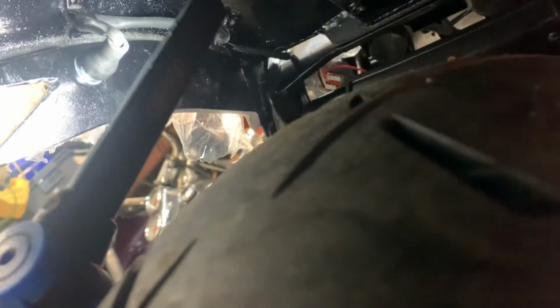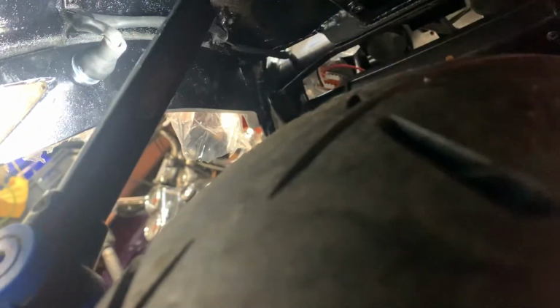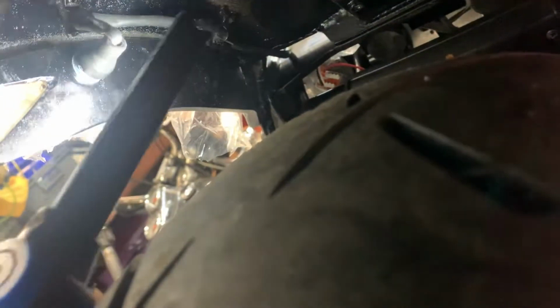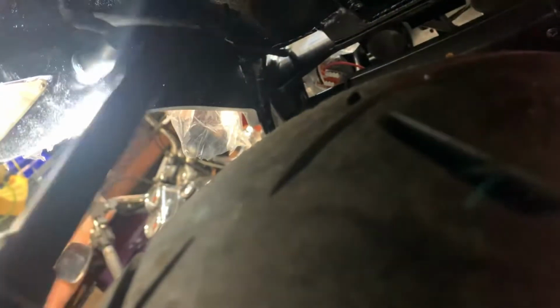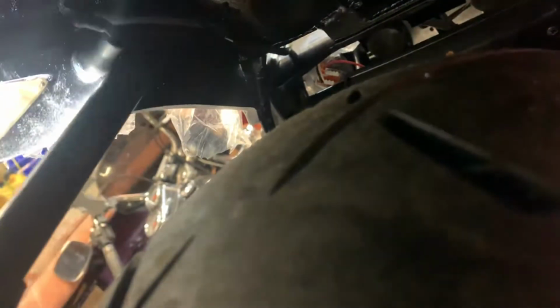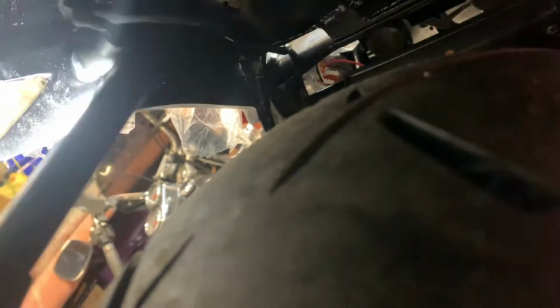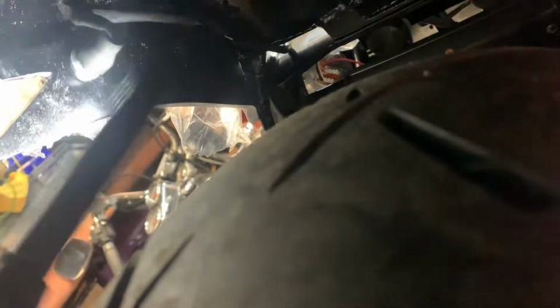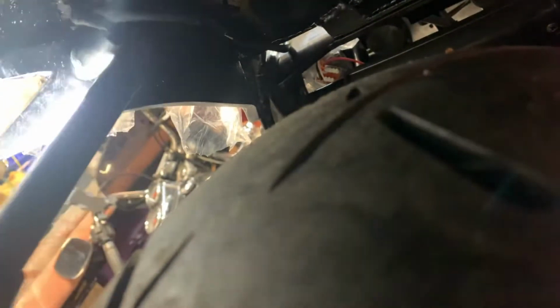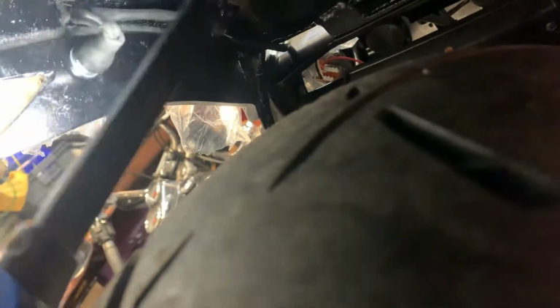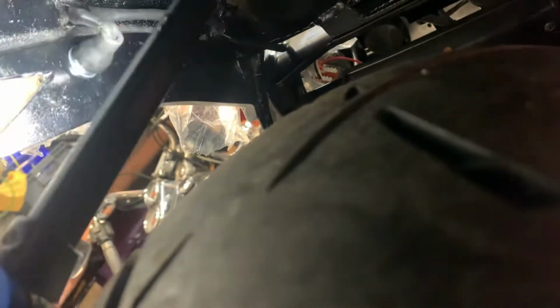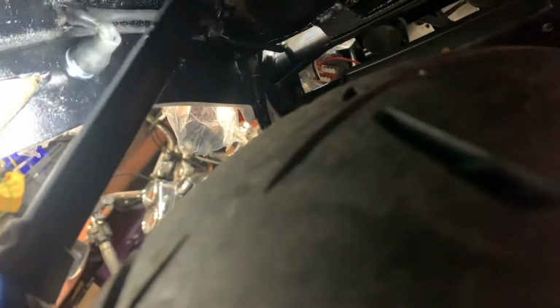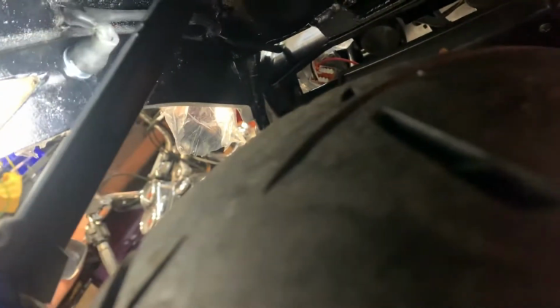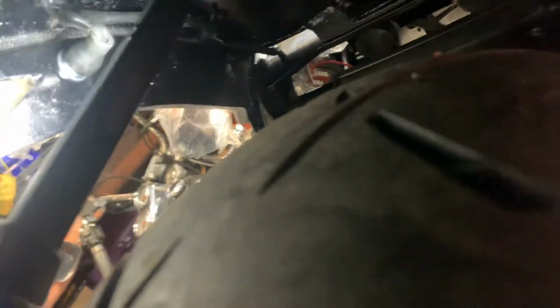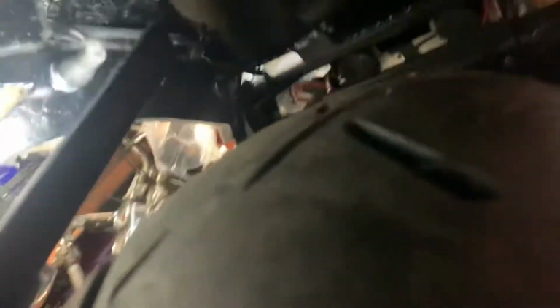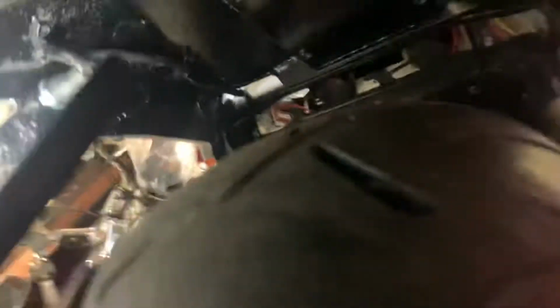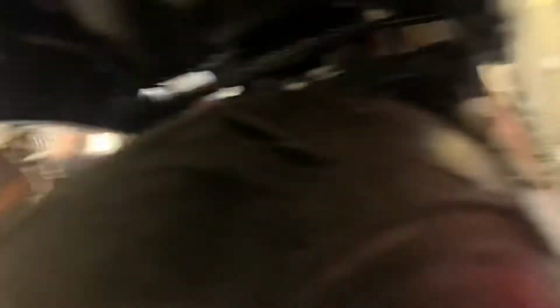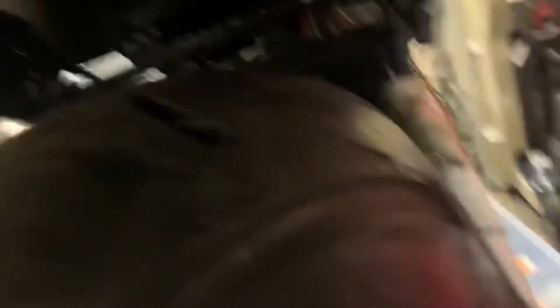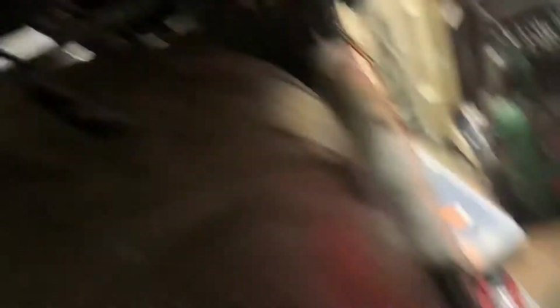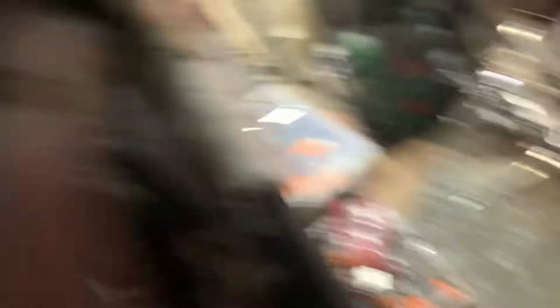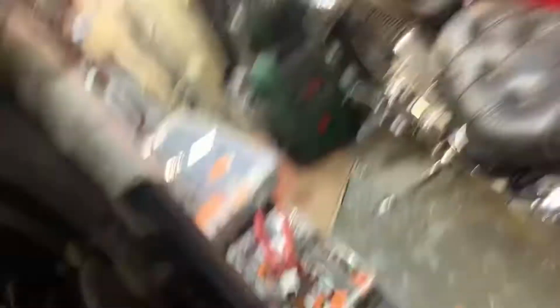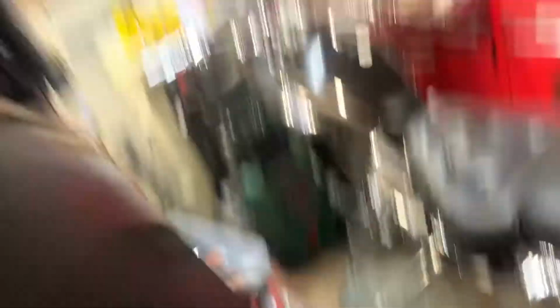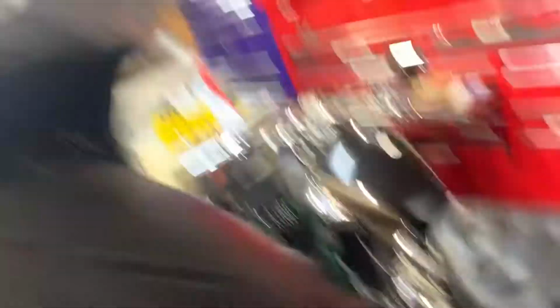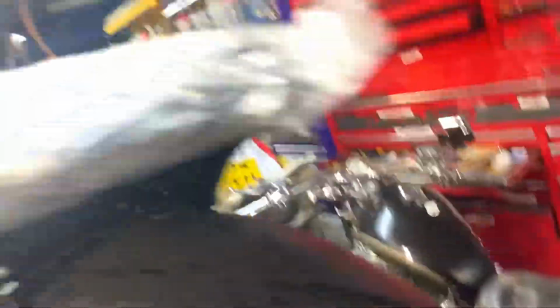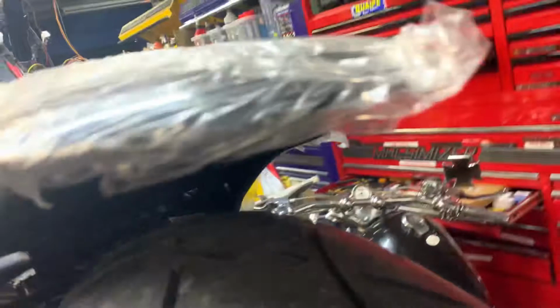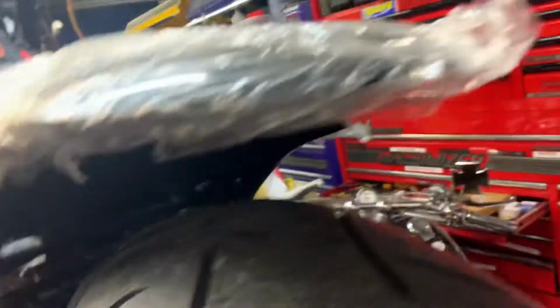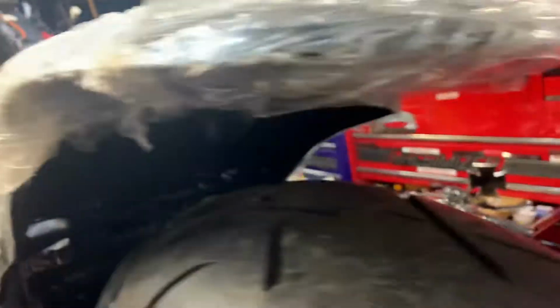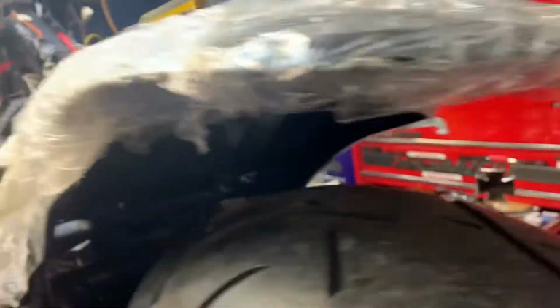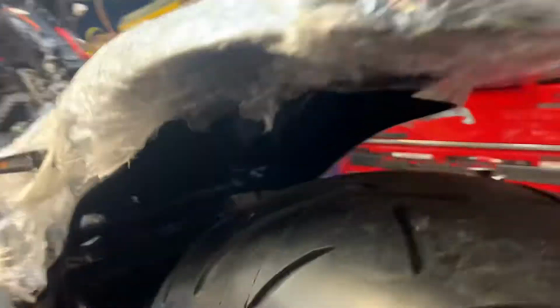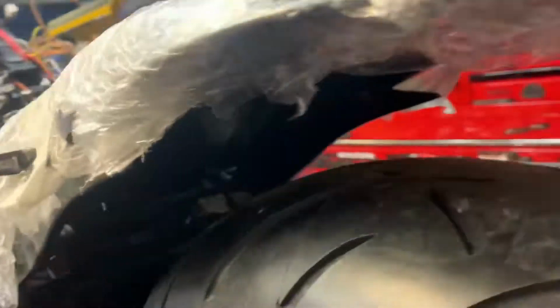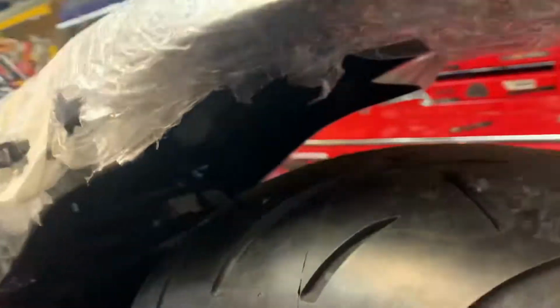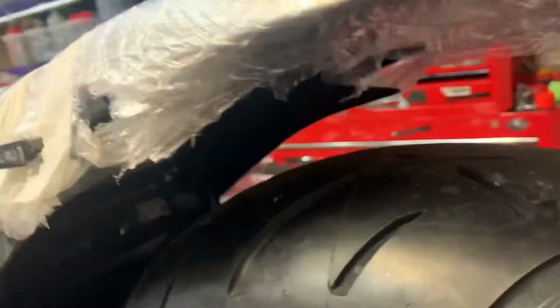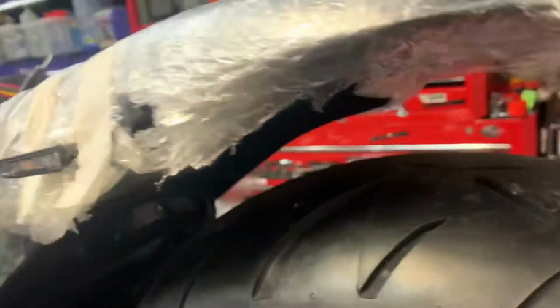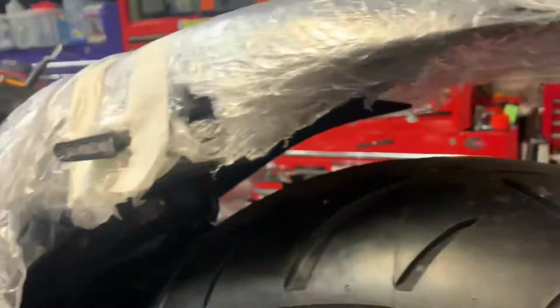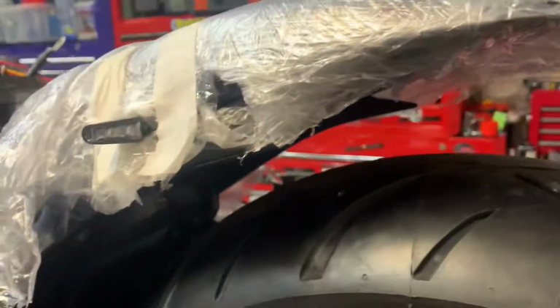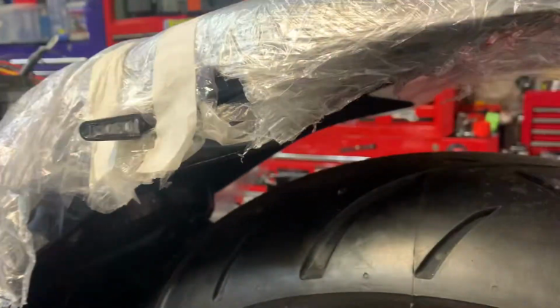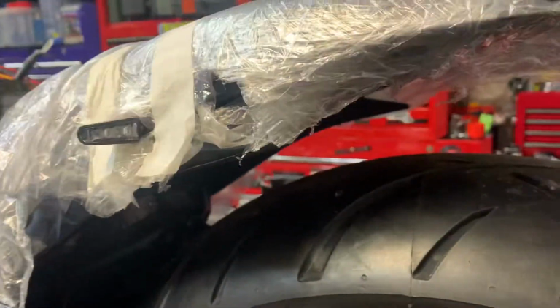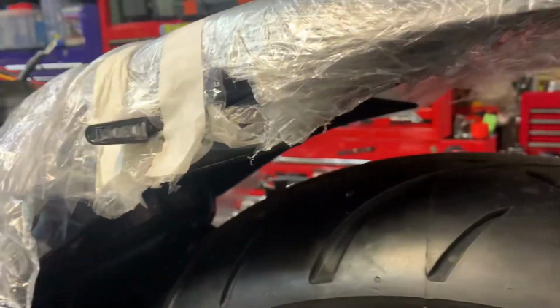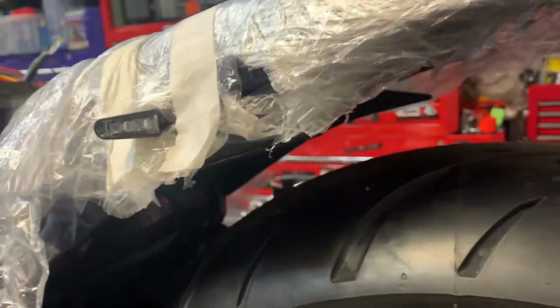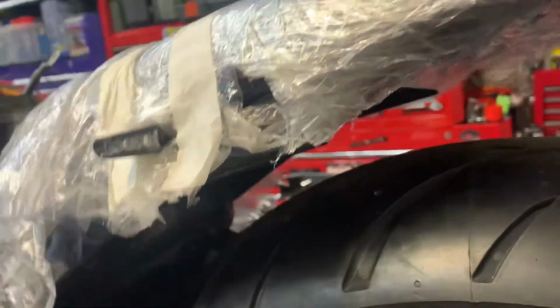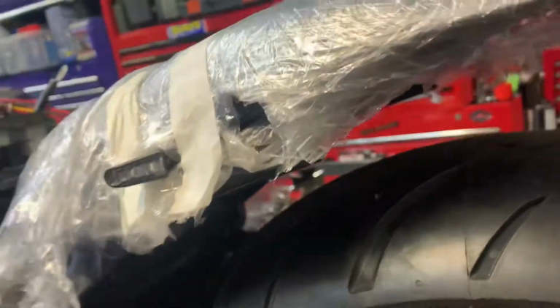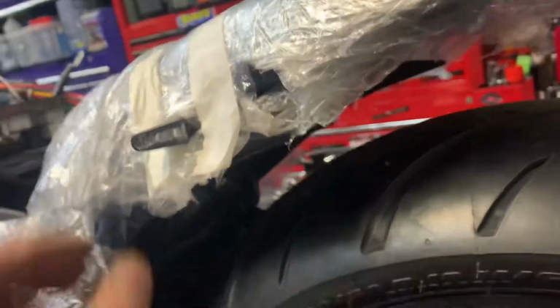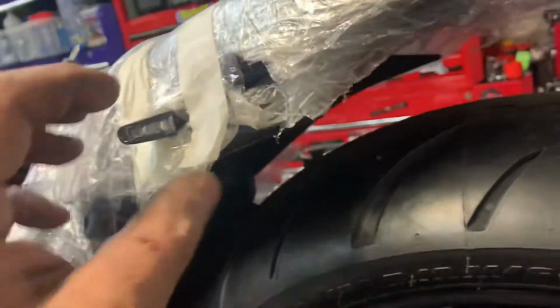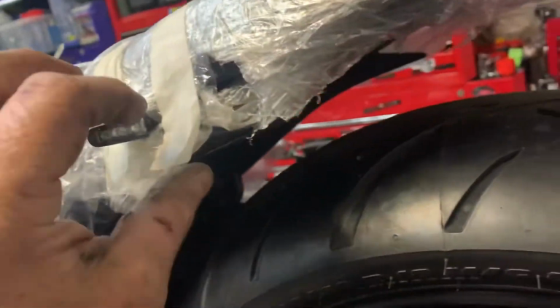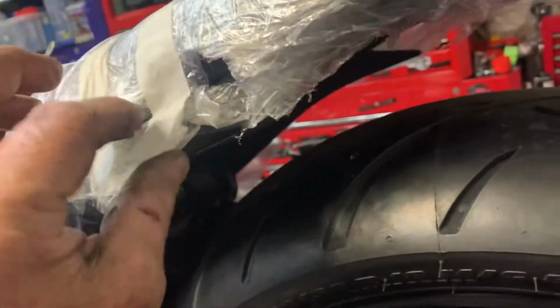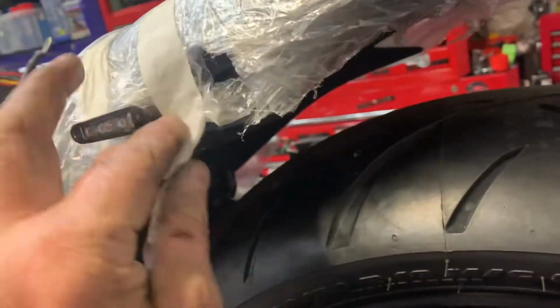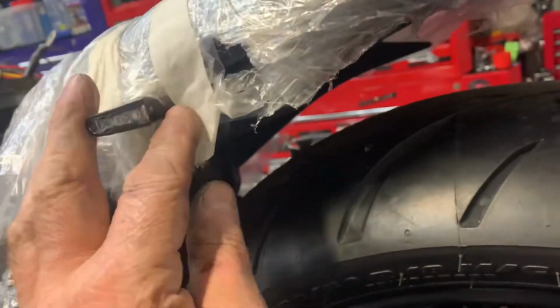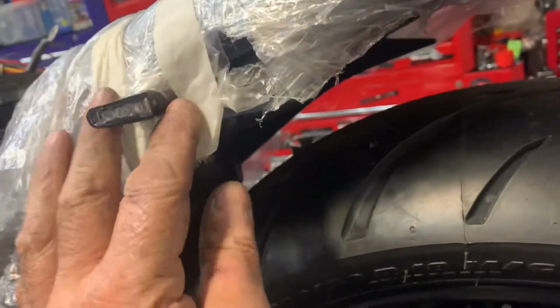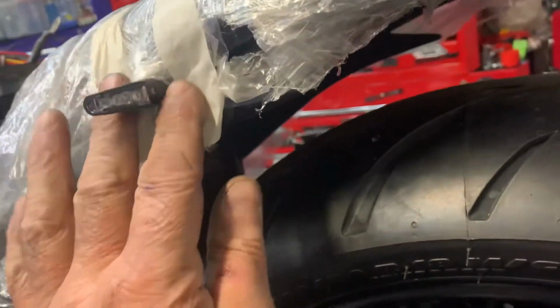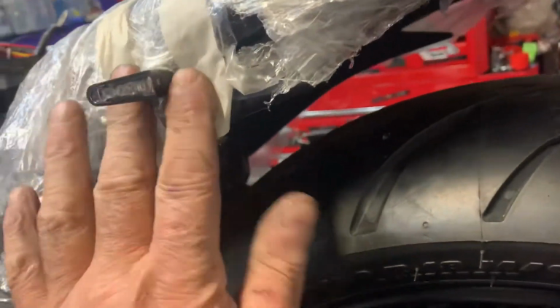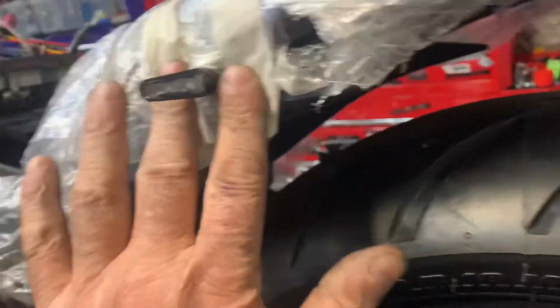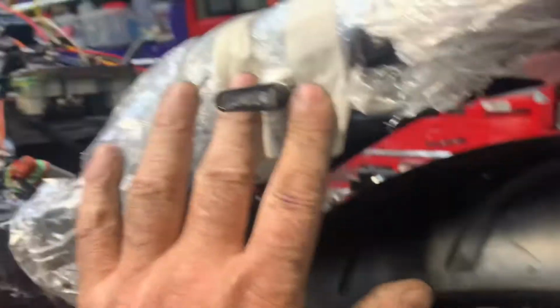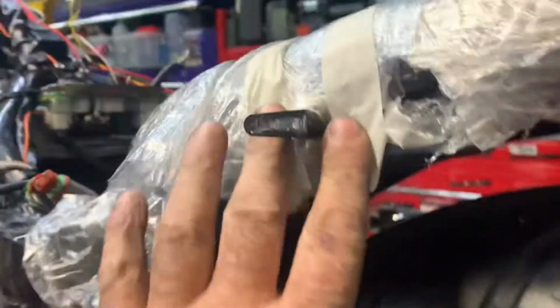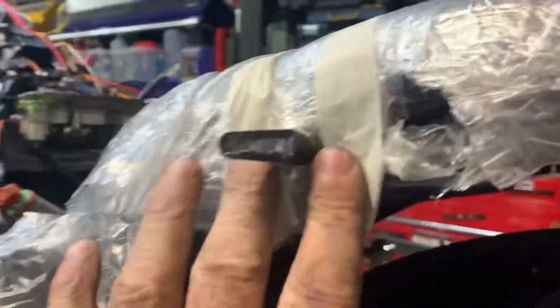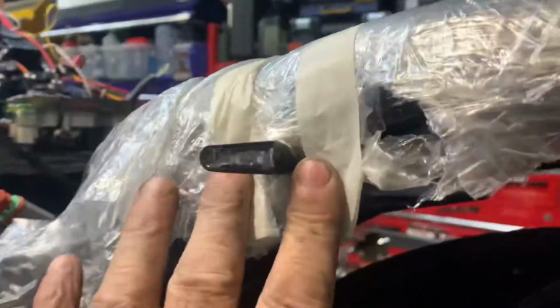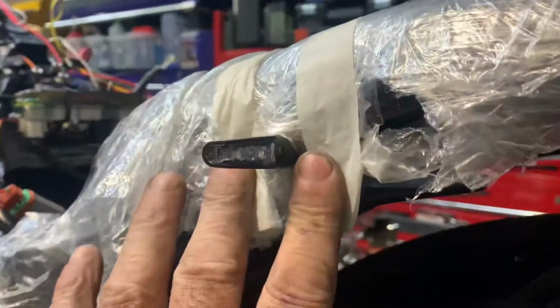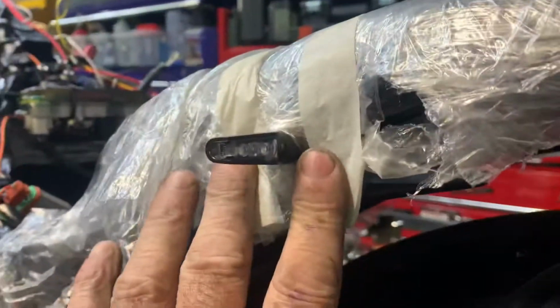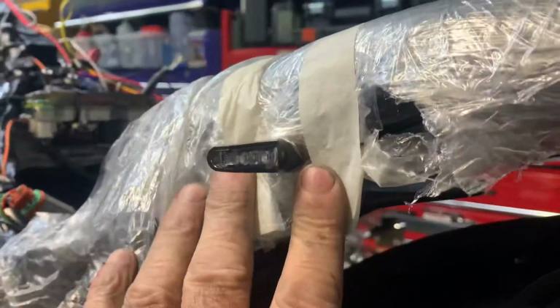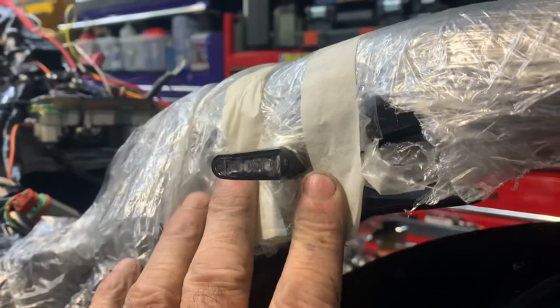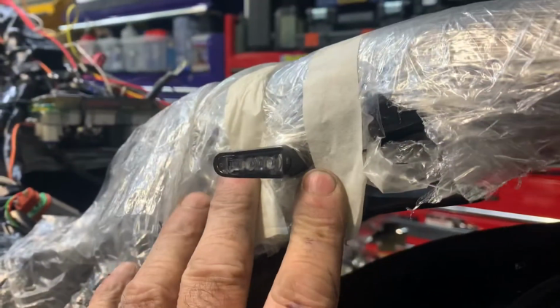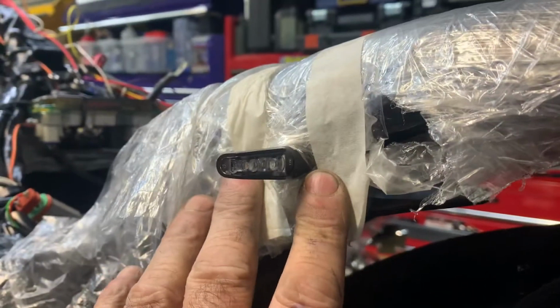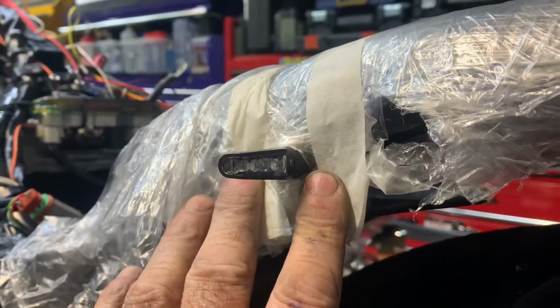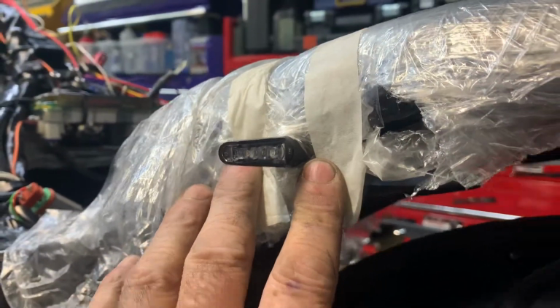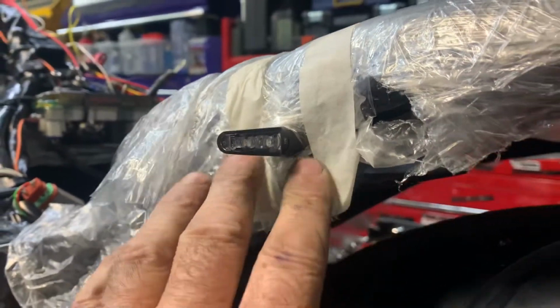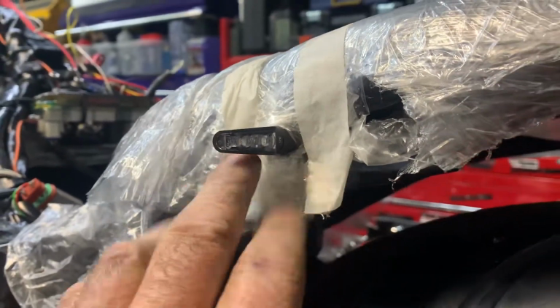And this is all waterproof. These are Kellerman - amazing indicators, very expensive, but my God, they're cool. This is fully legal.